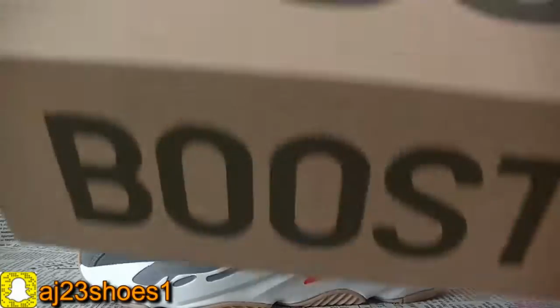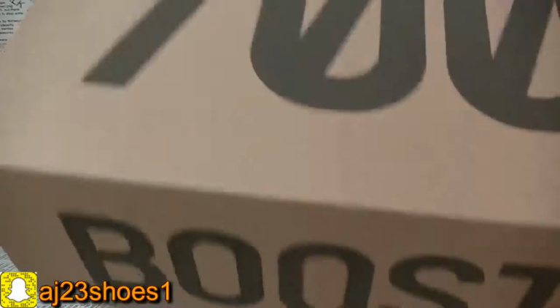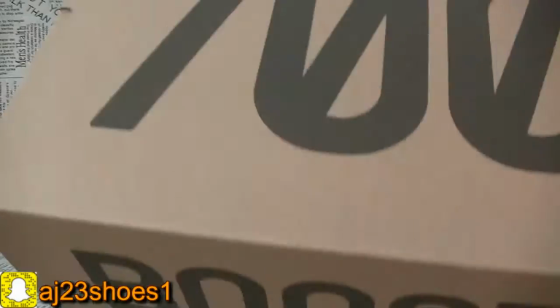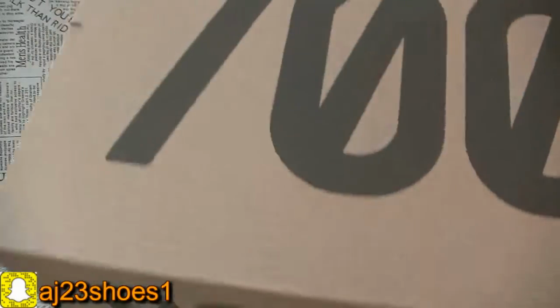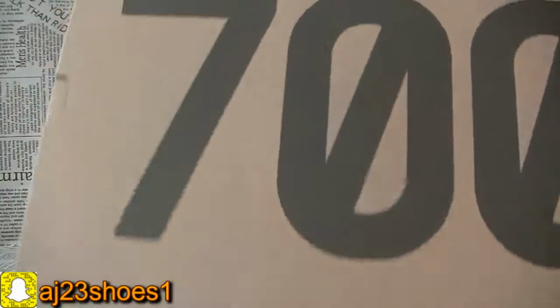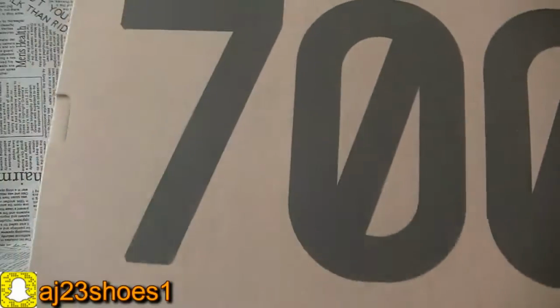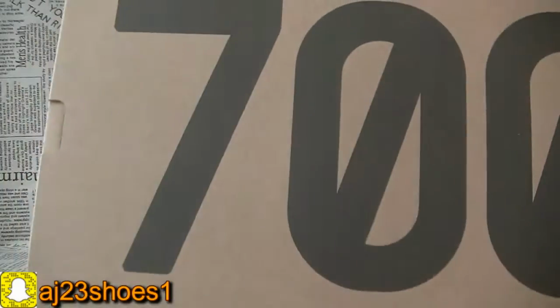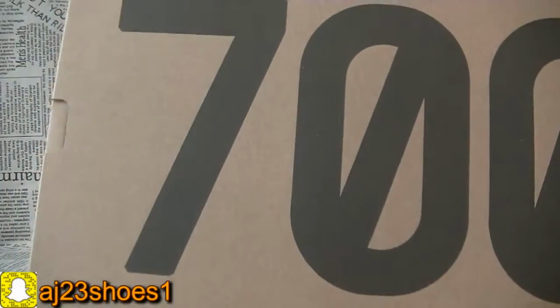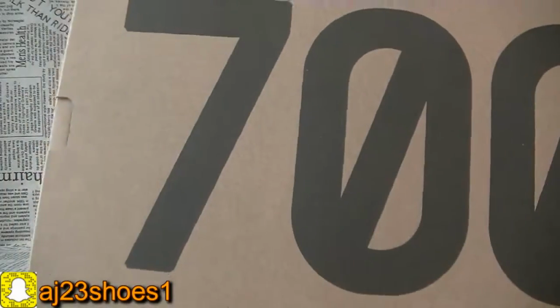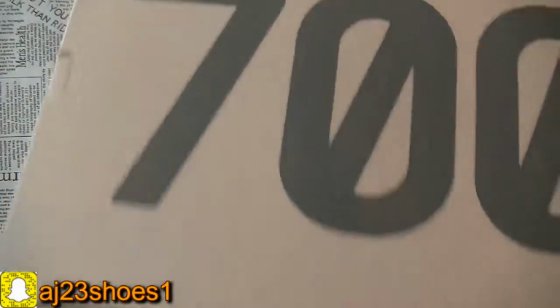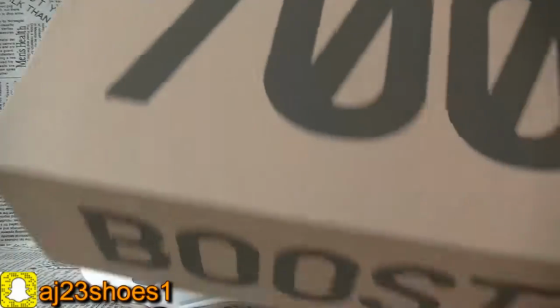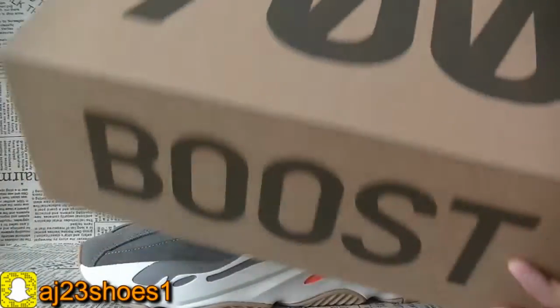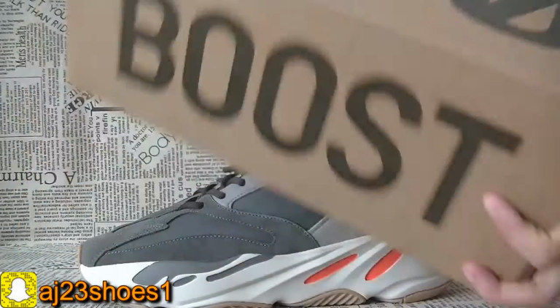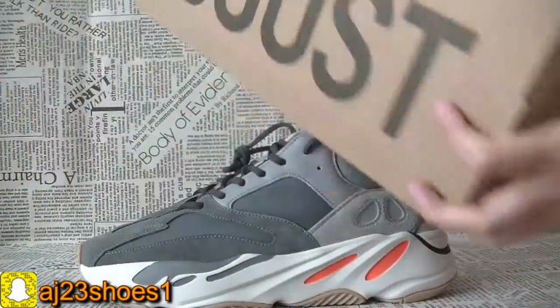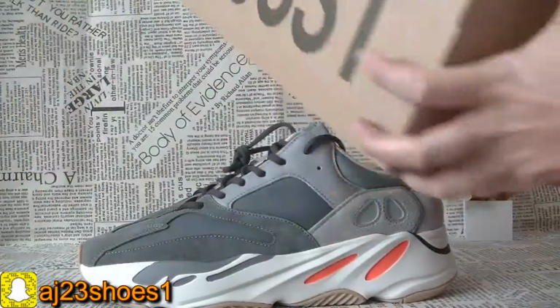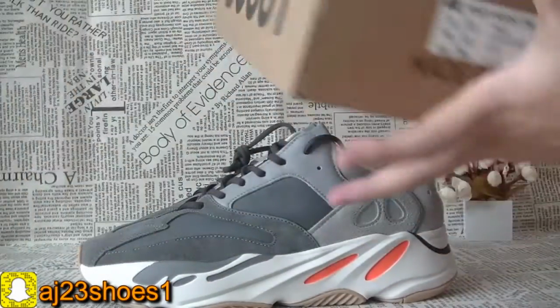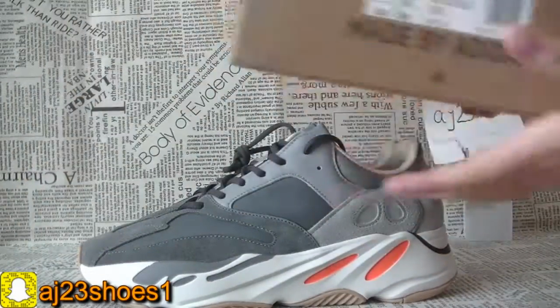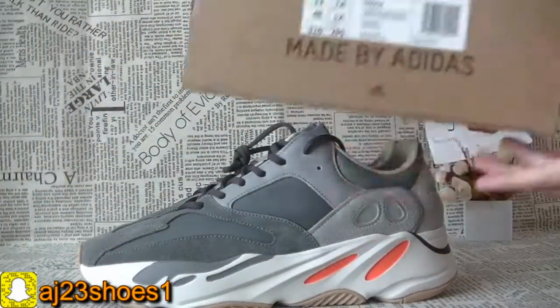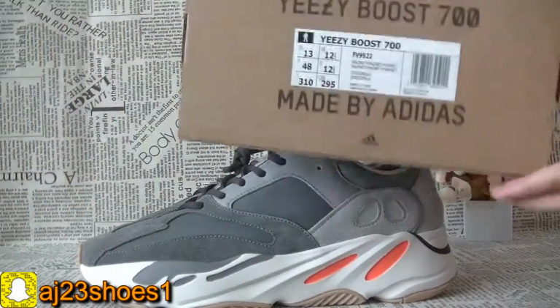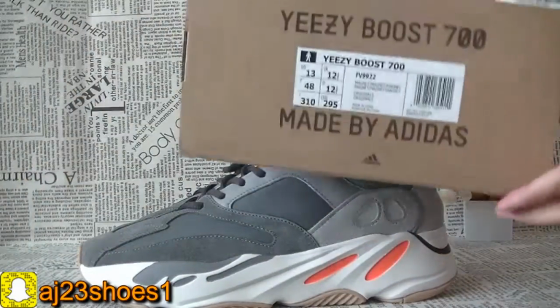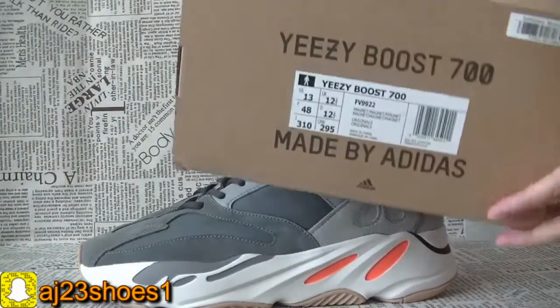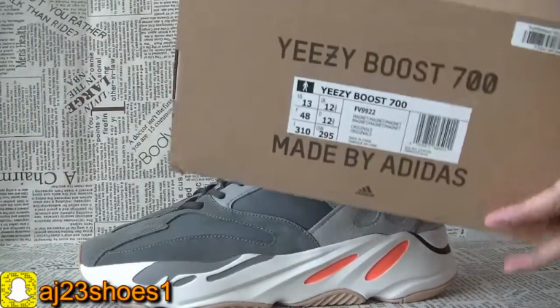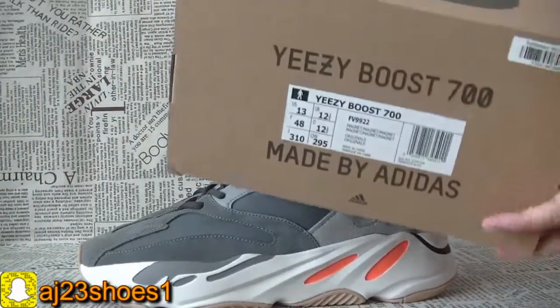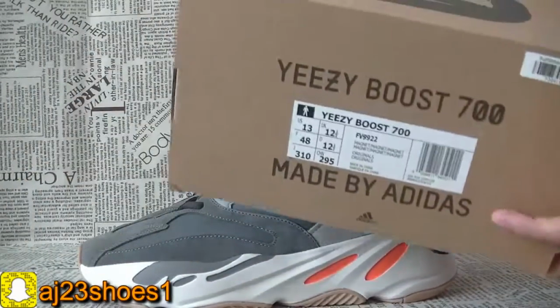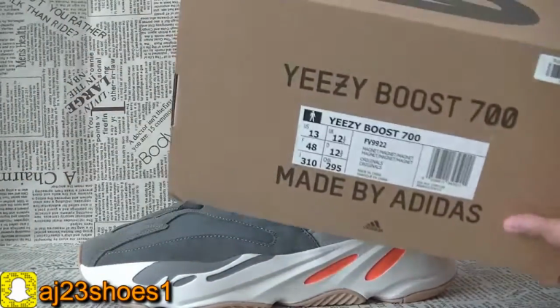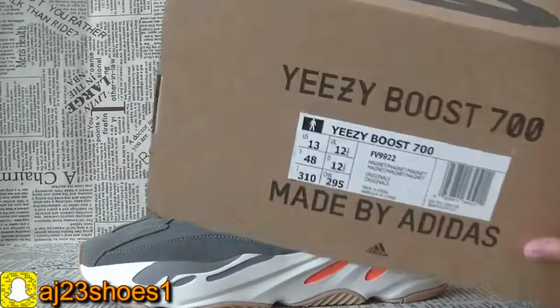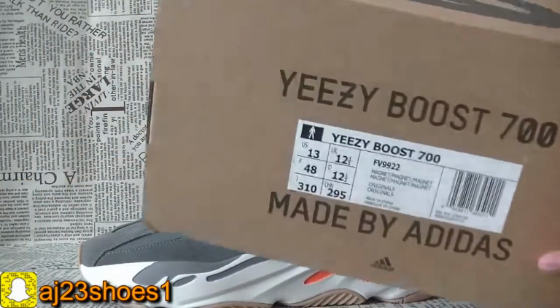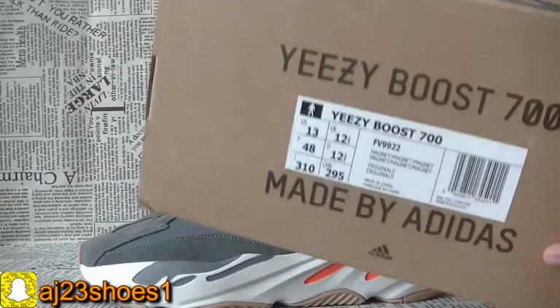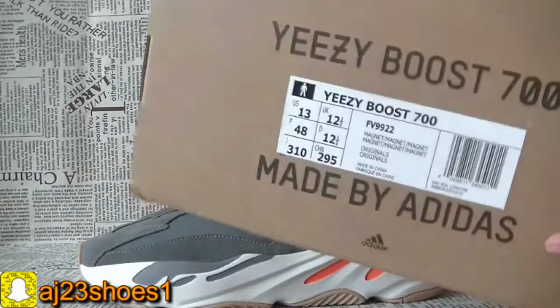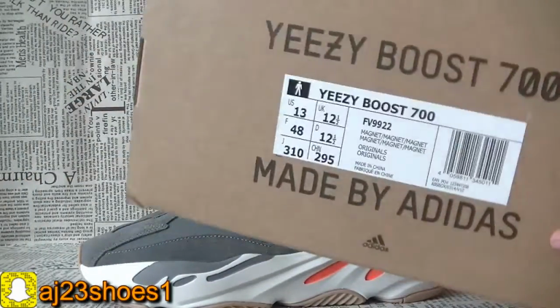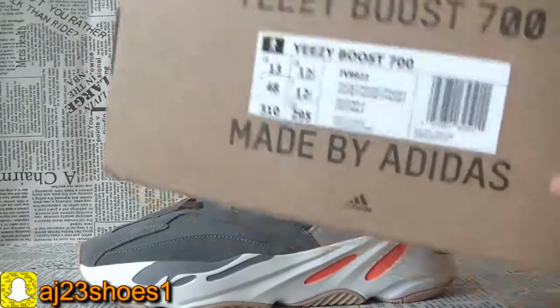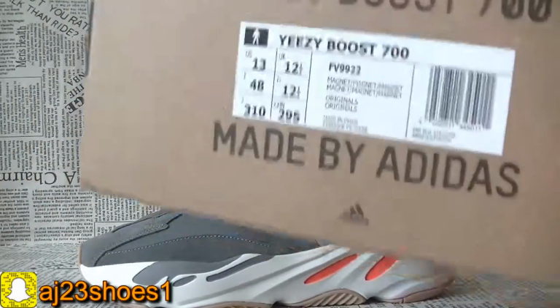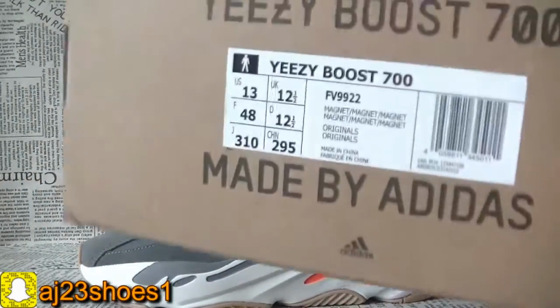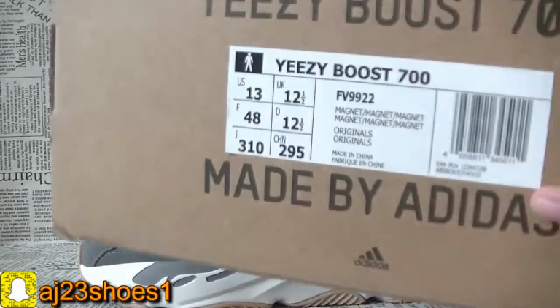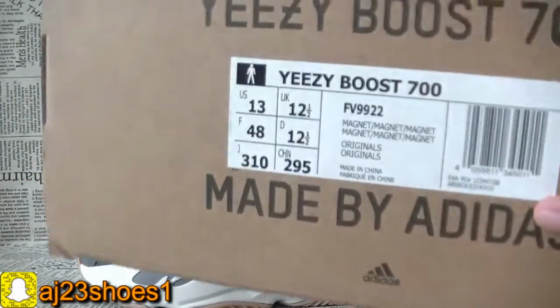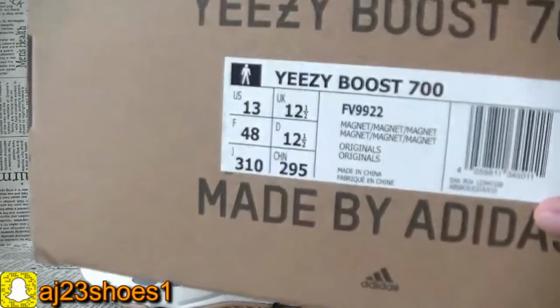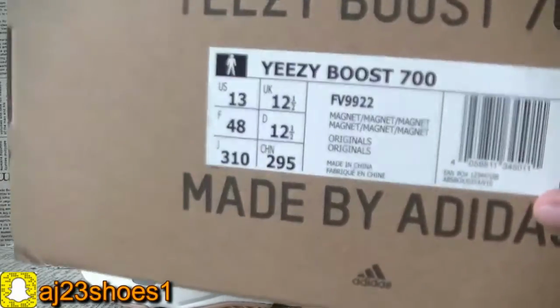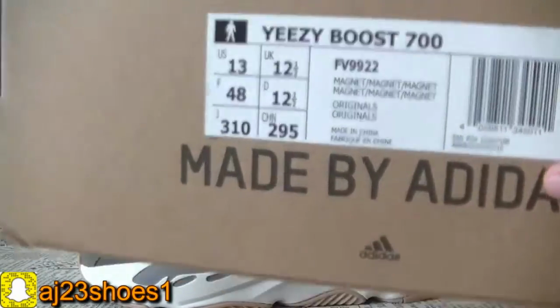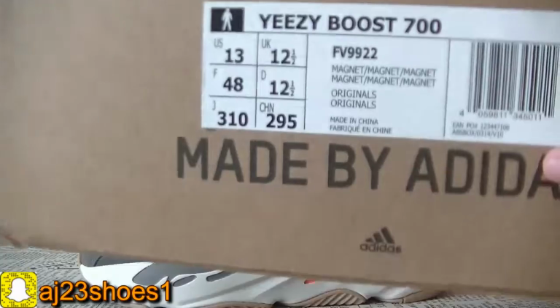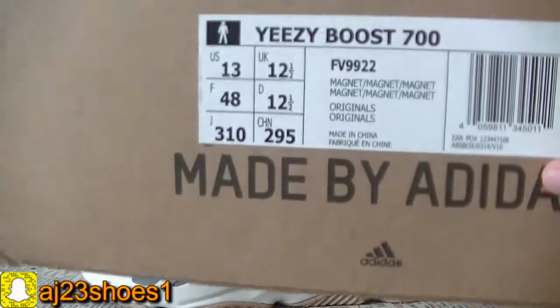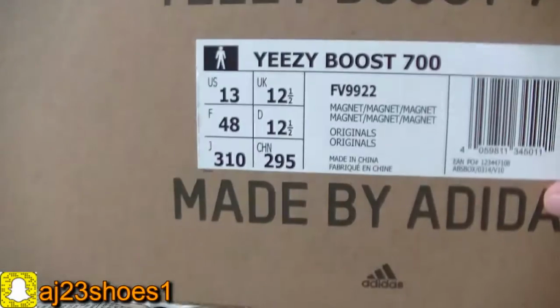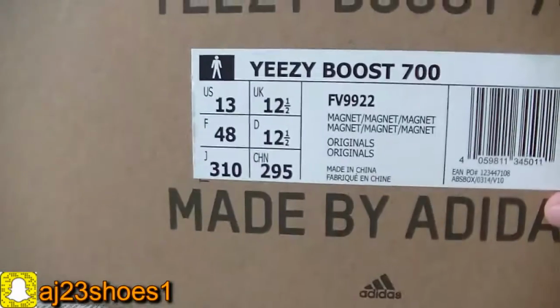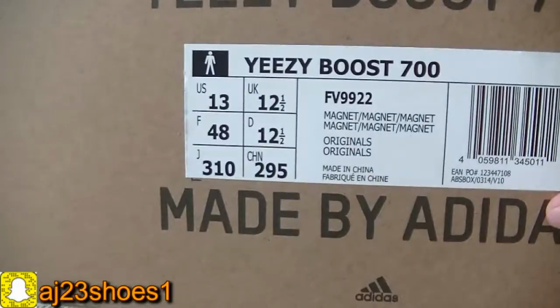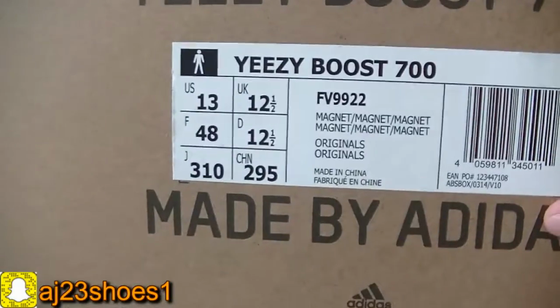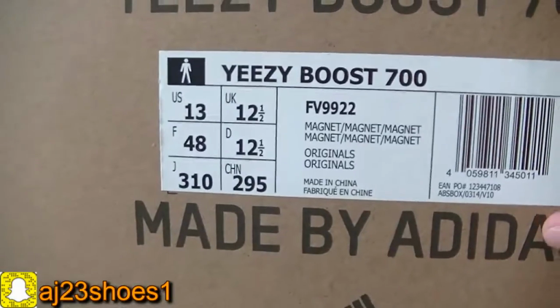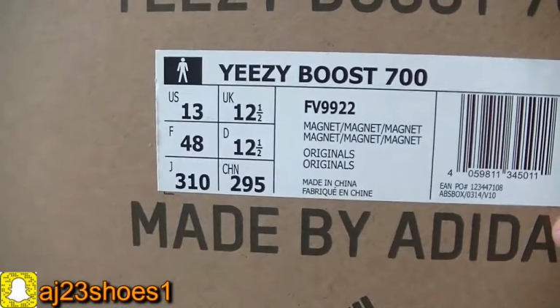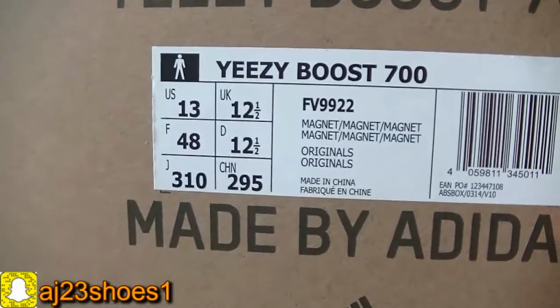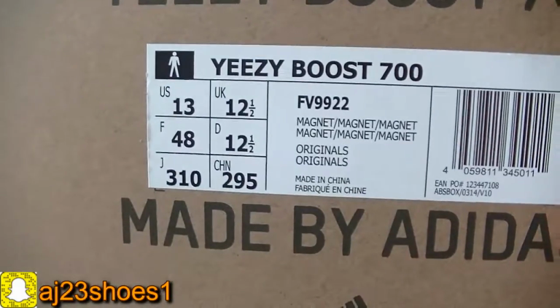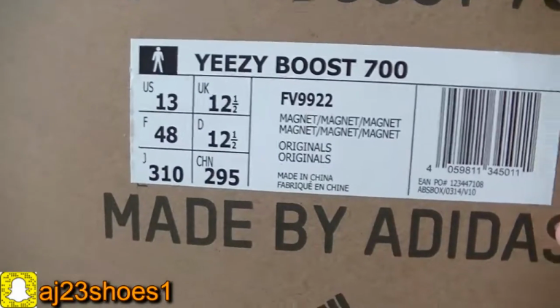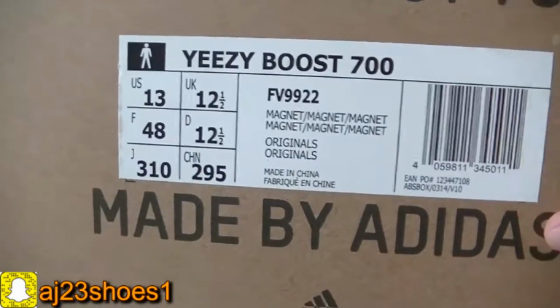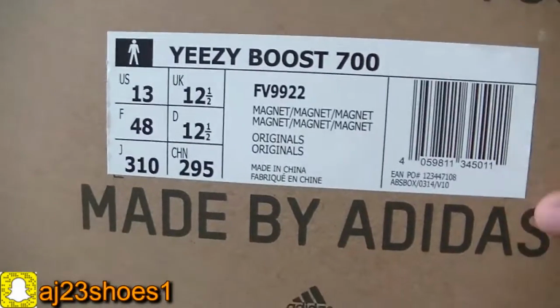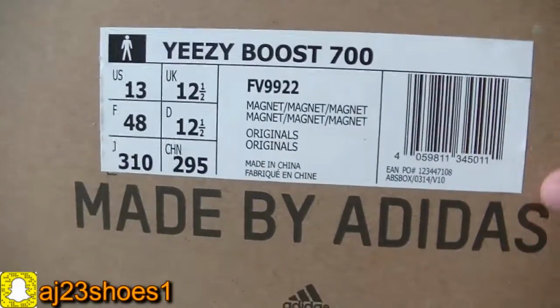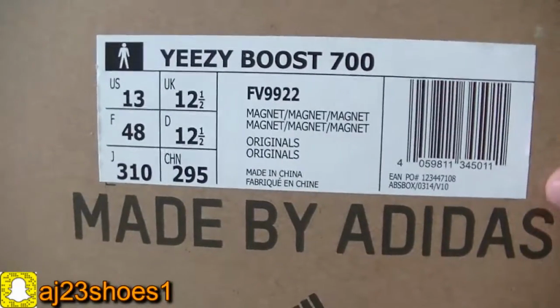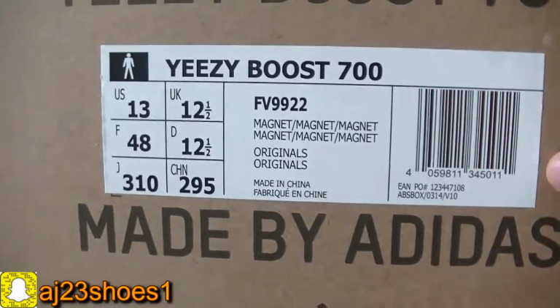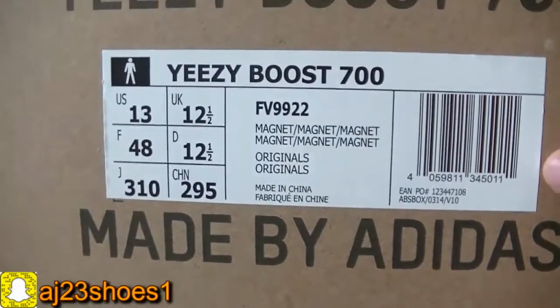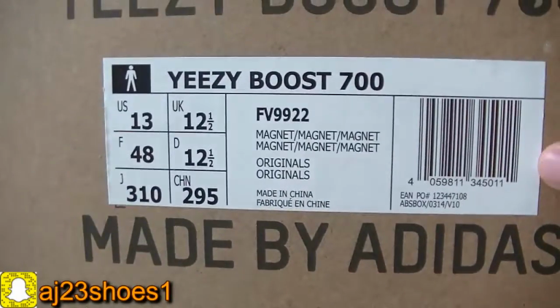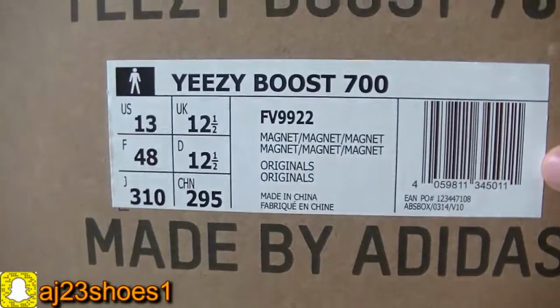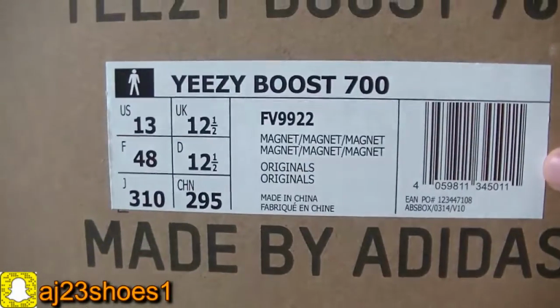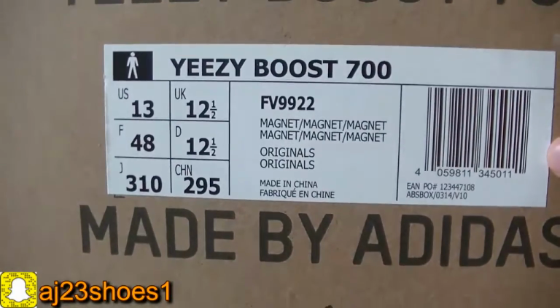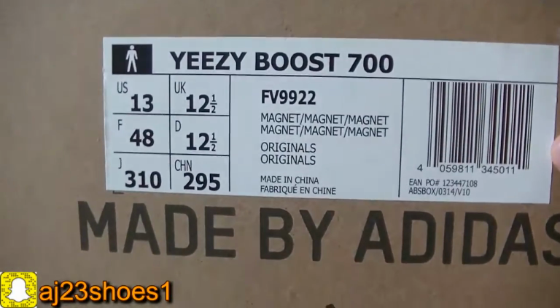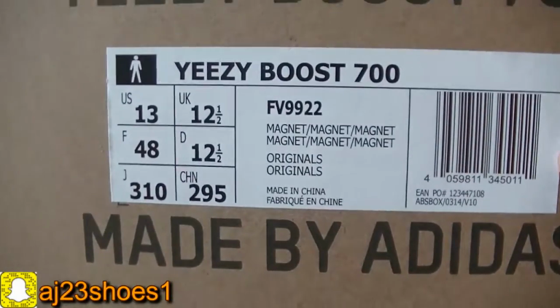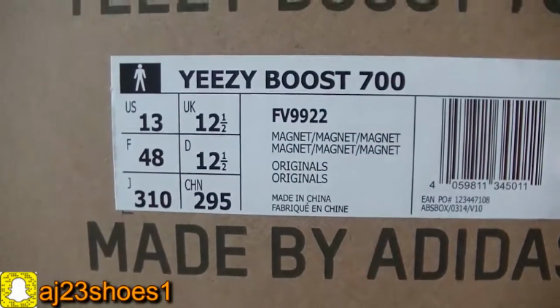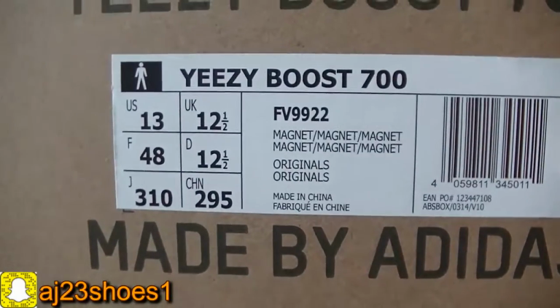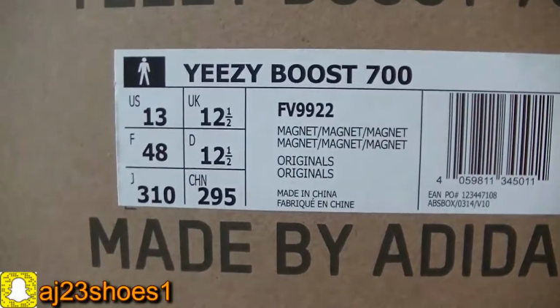This box is like this — the EC box. Now you can check information of this size label.